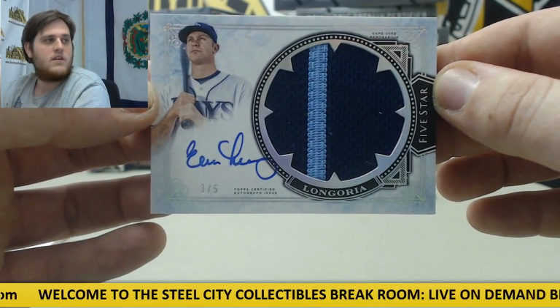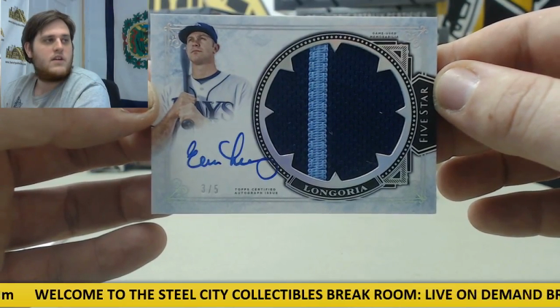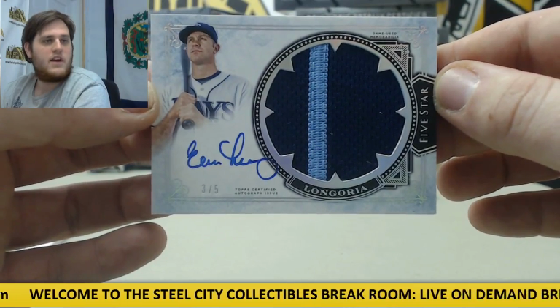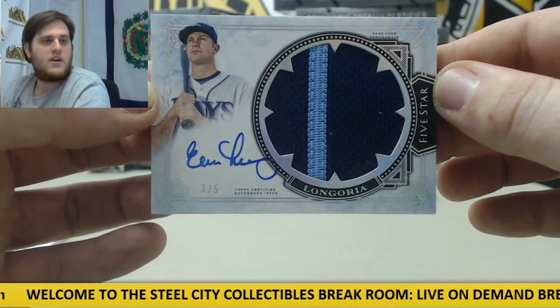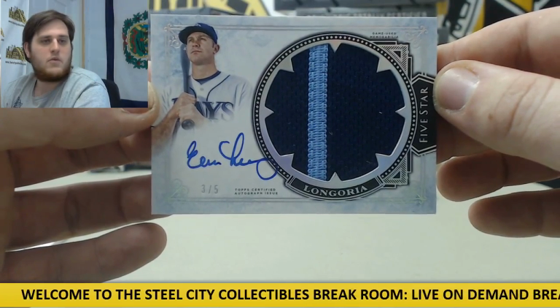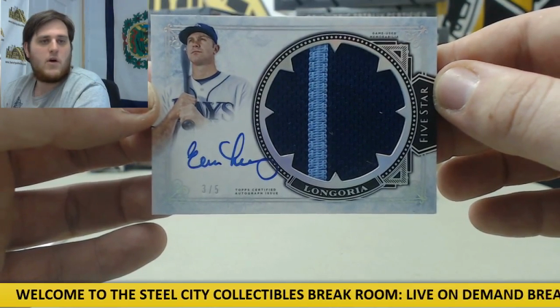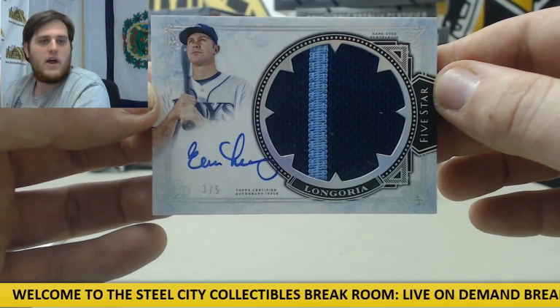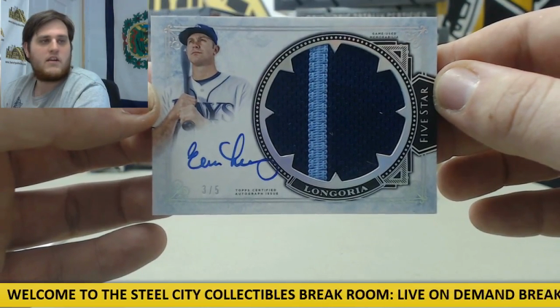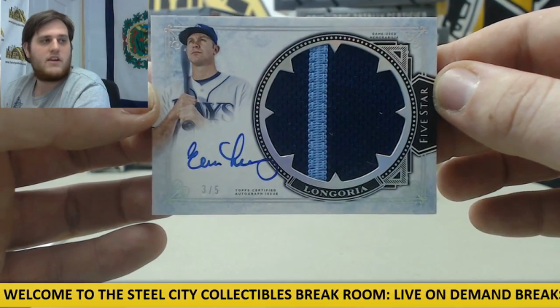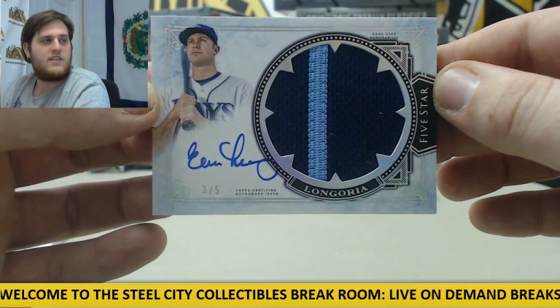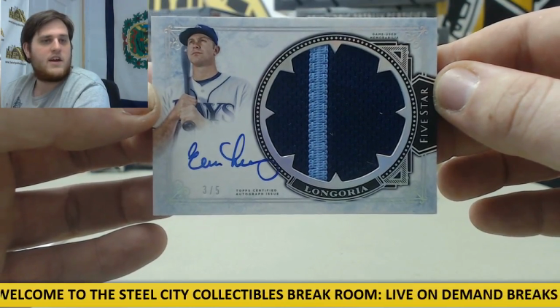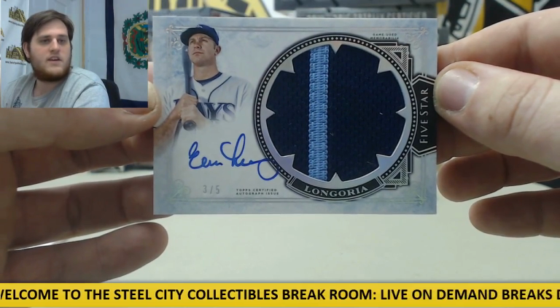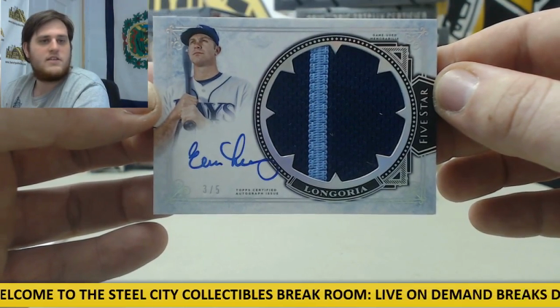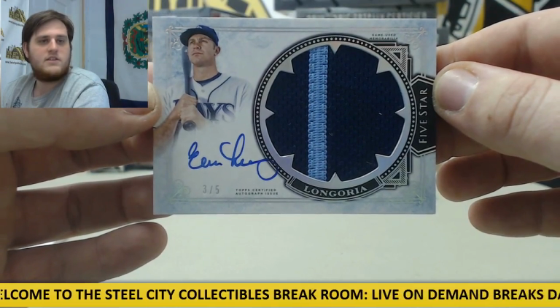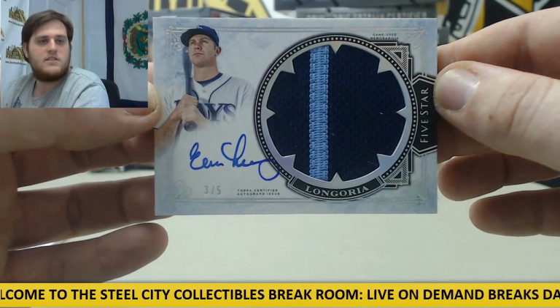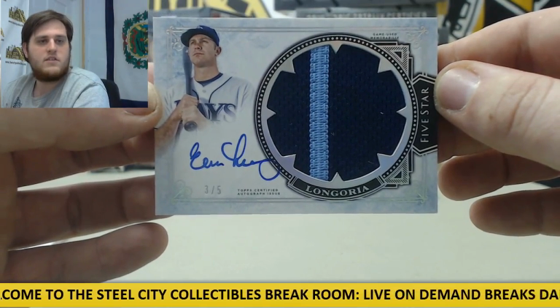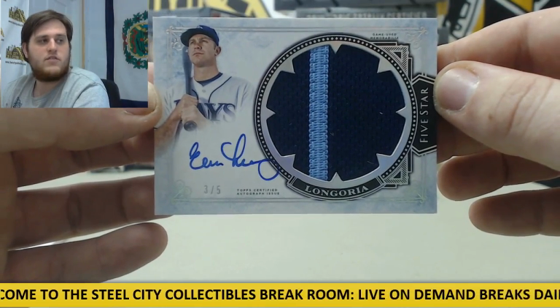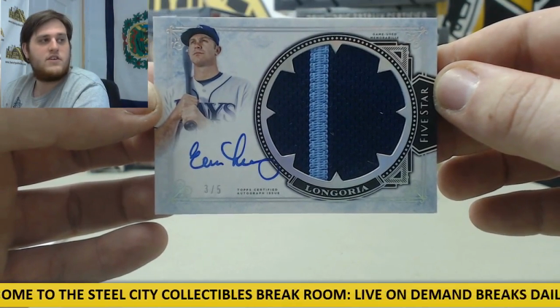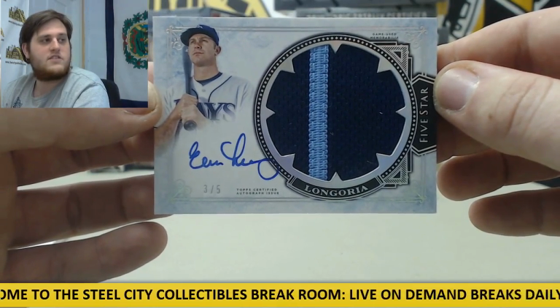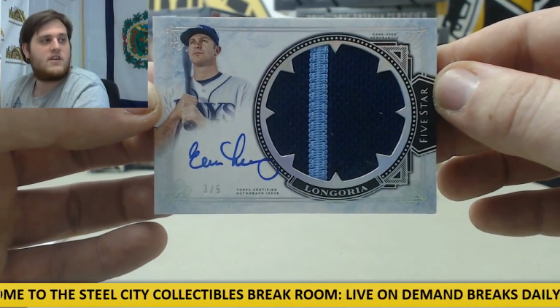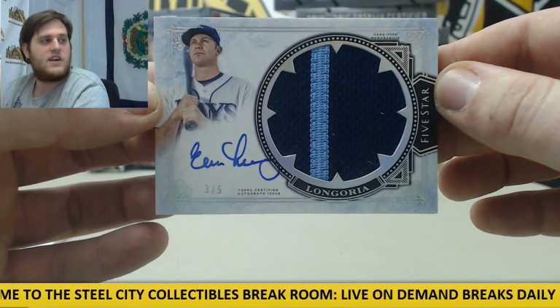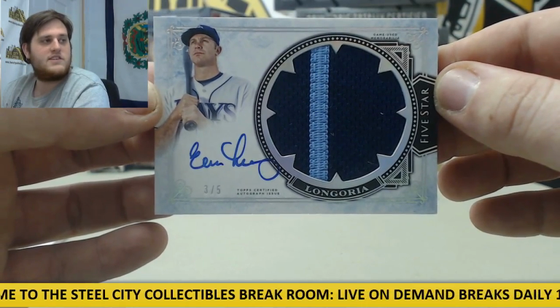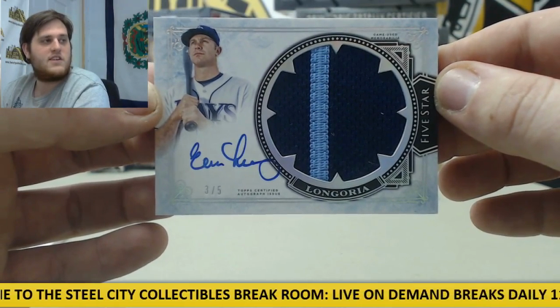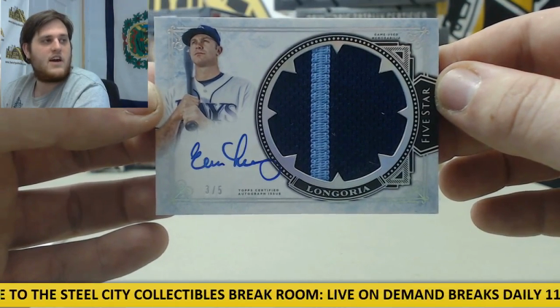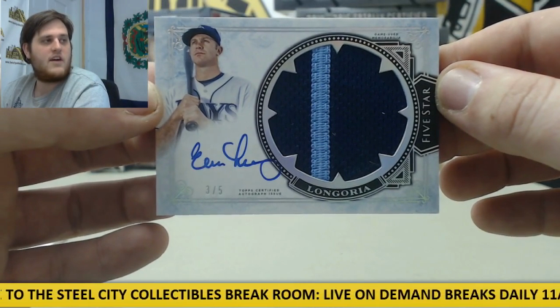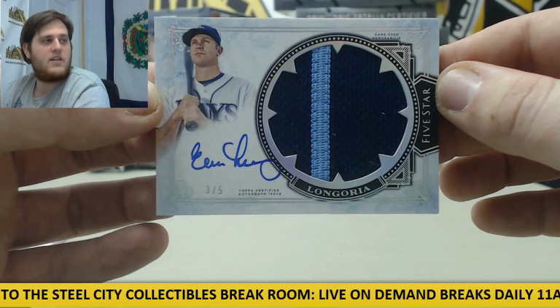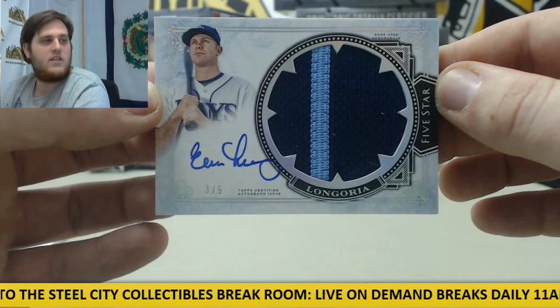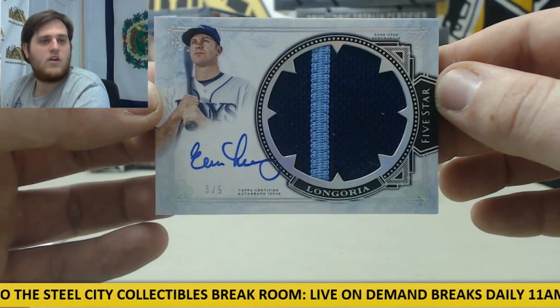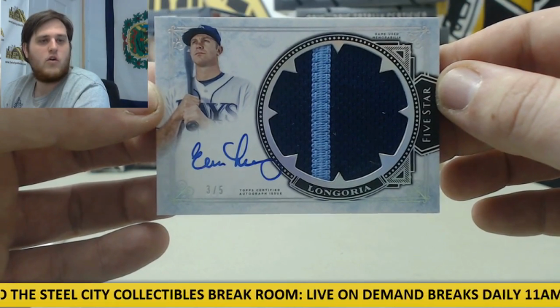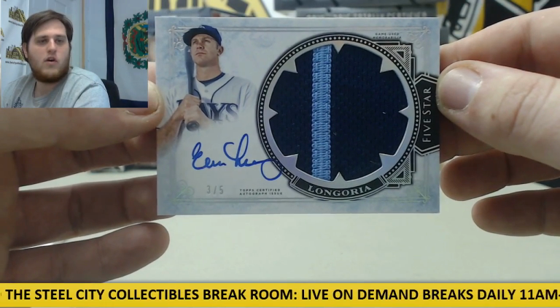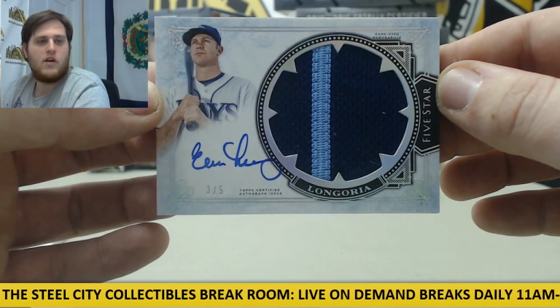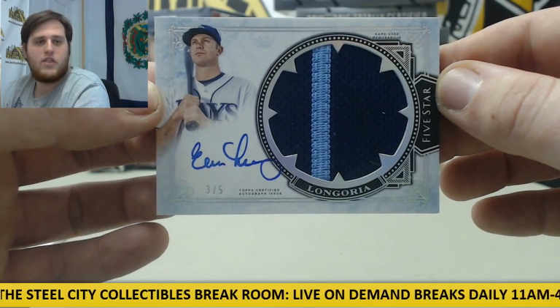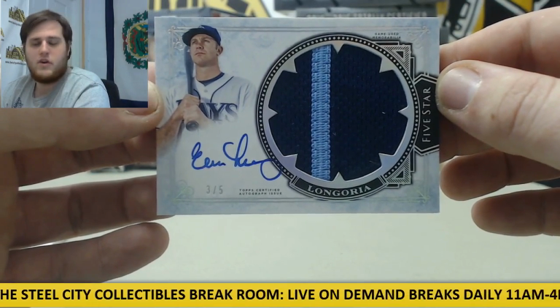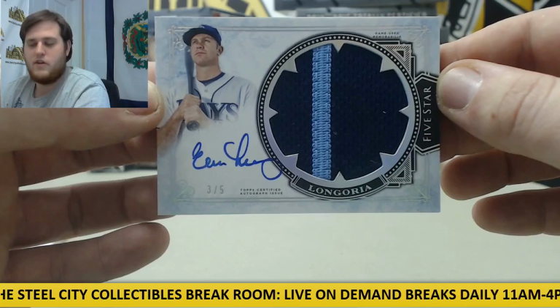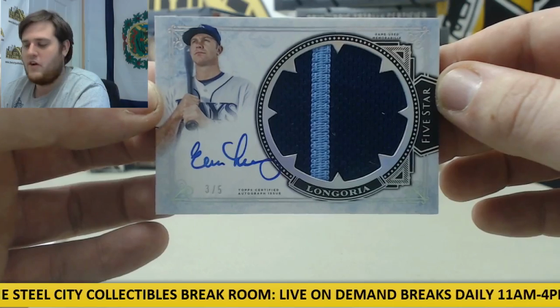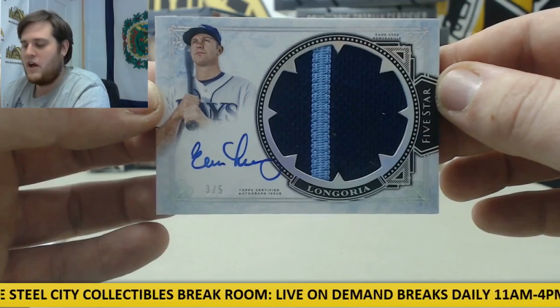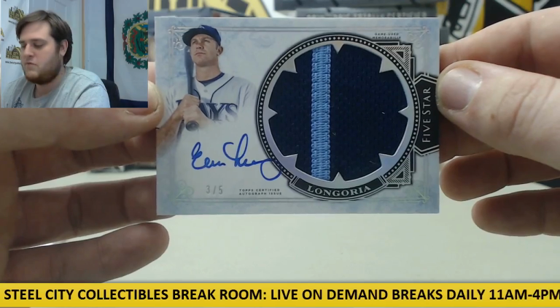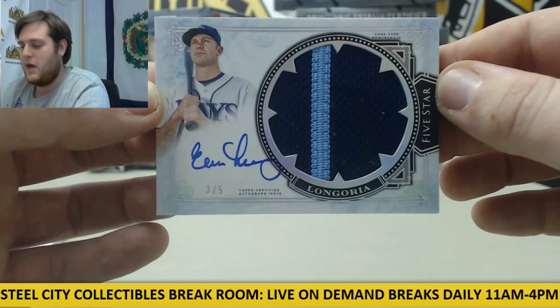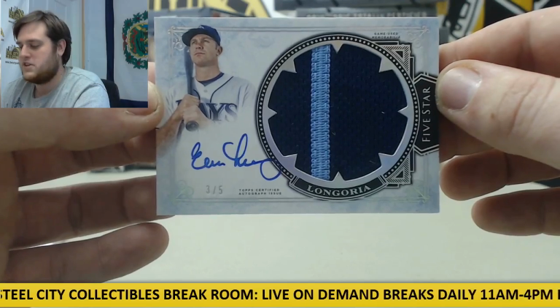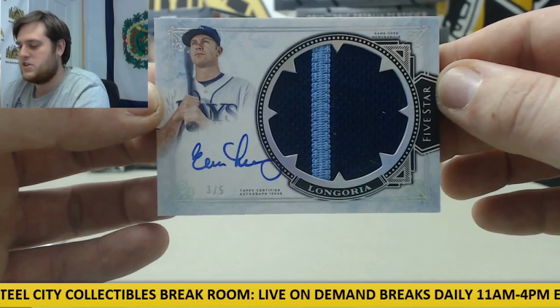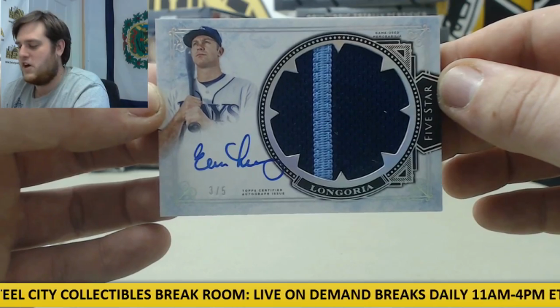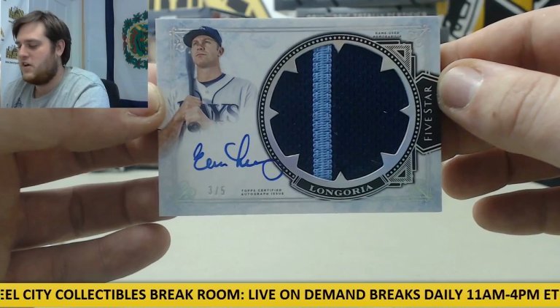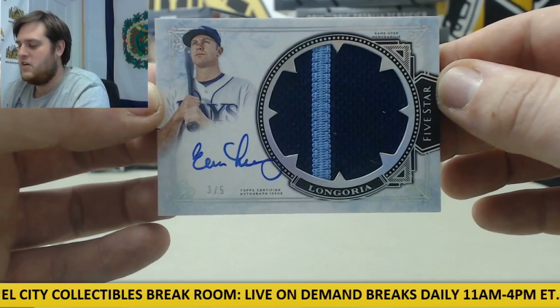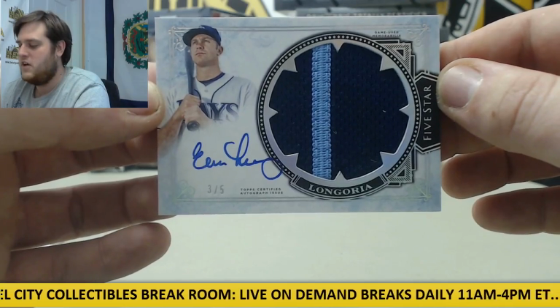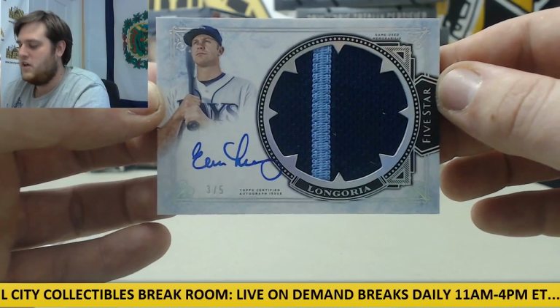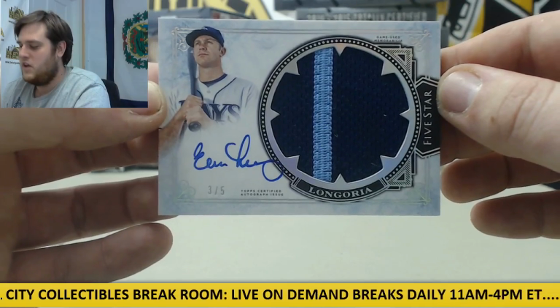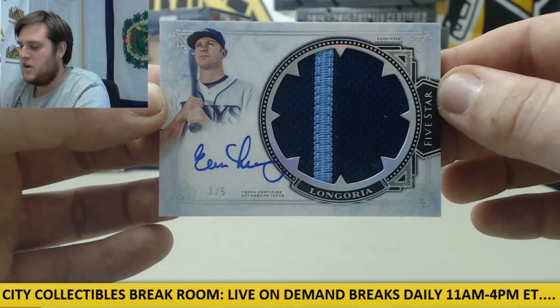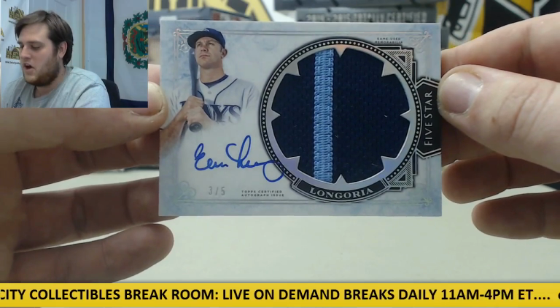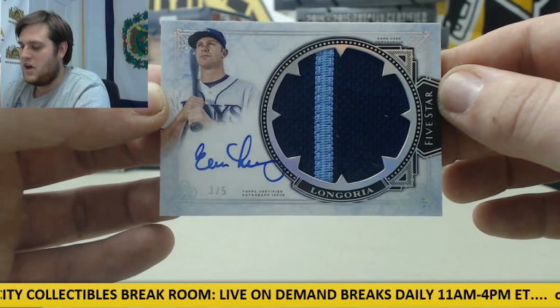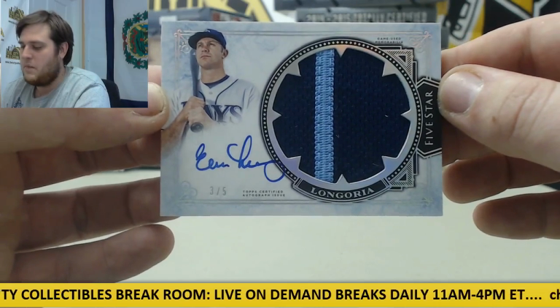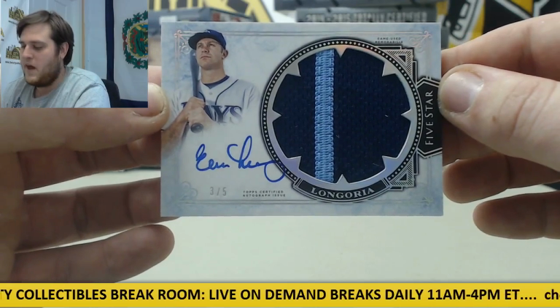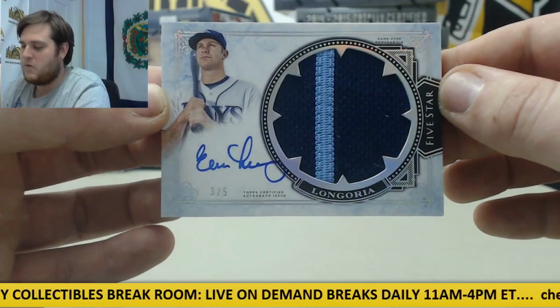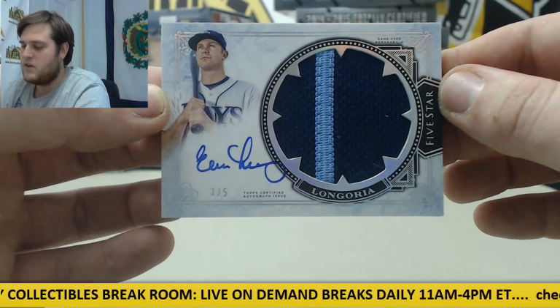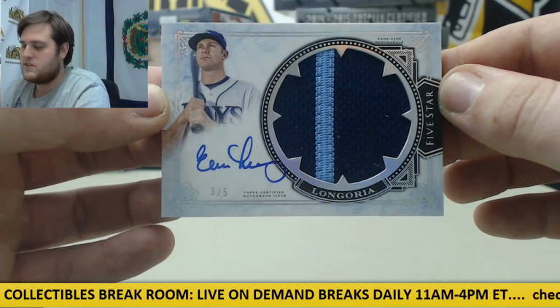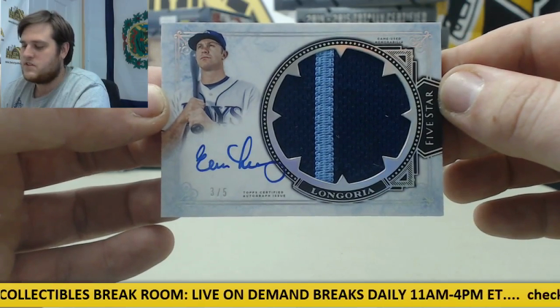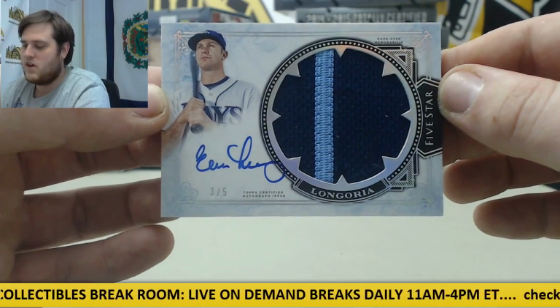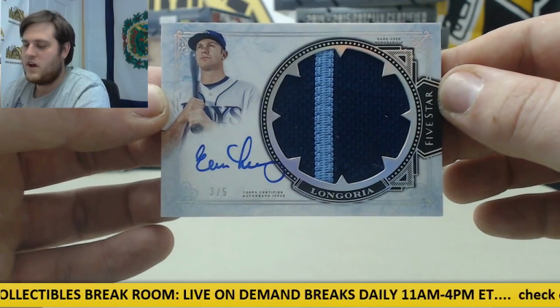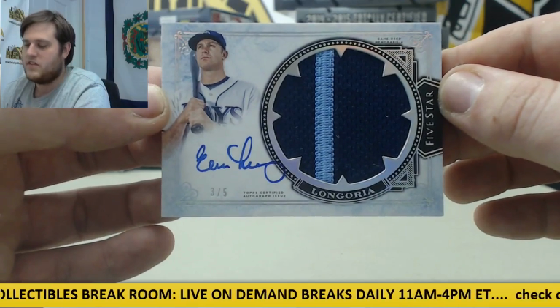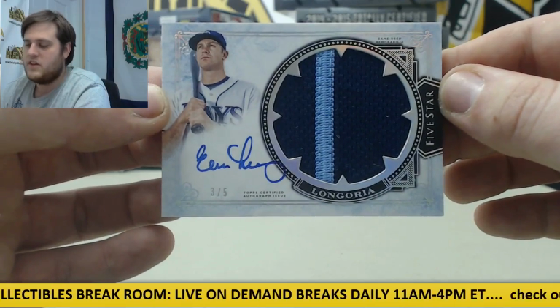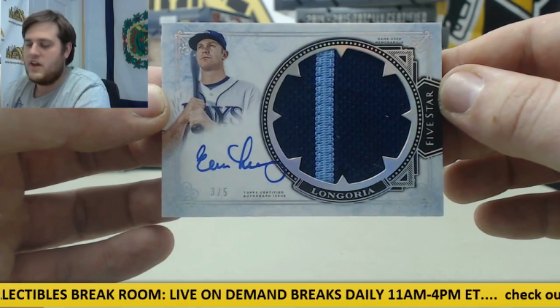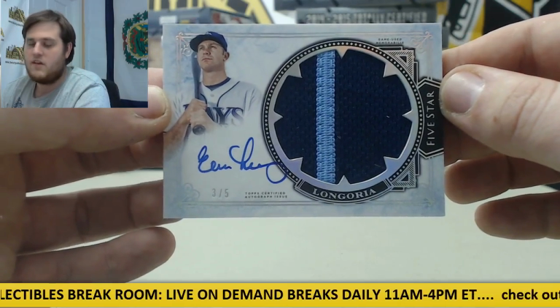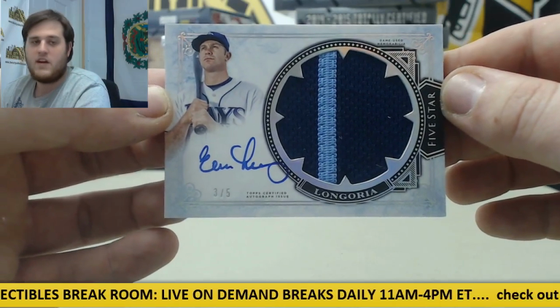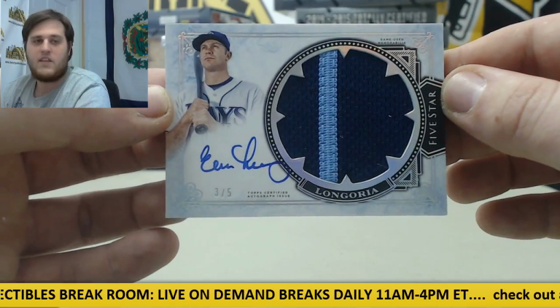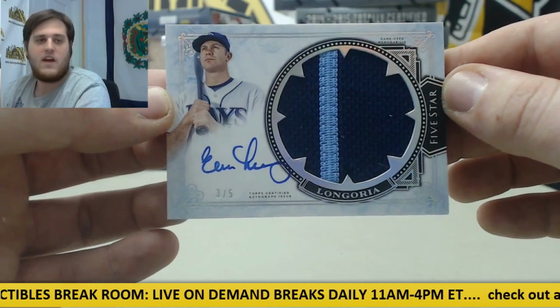Good product right there. So Pfister, nice Longoria, 3 of 5 Patch Auto. Not a bad way to start out the day right there.